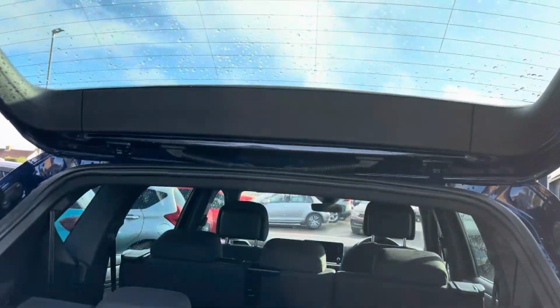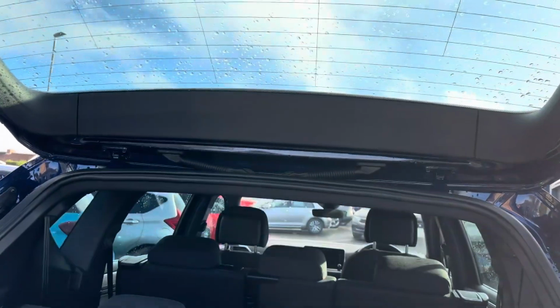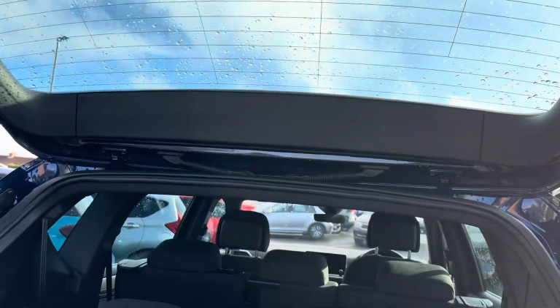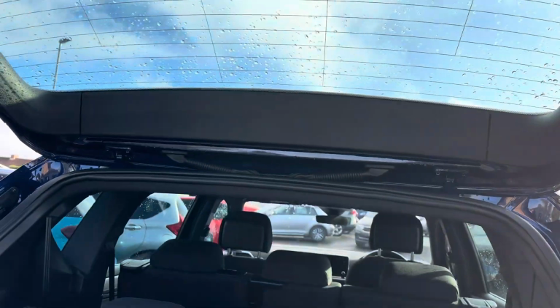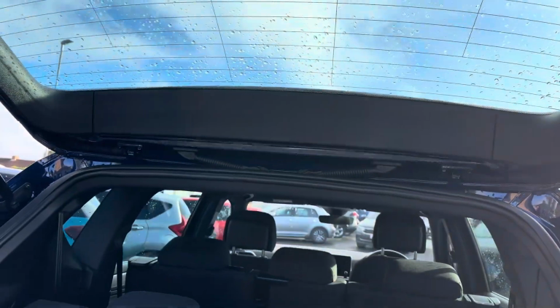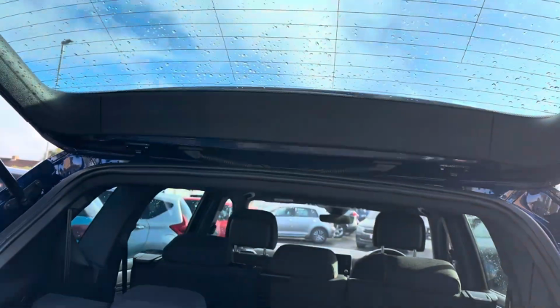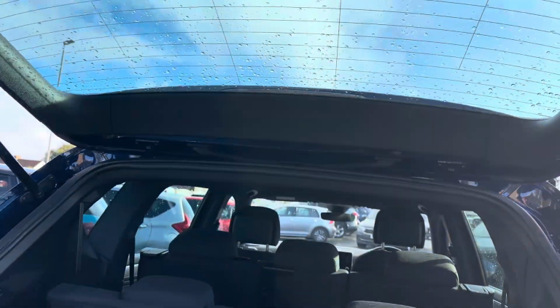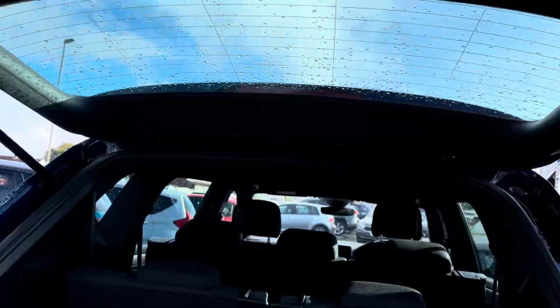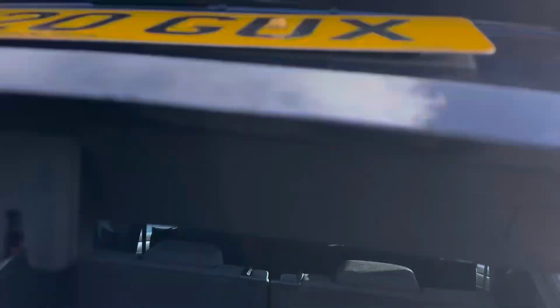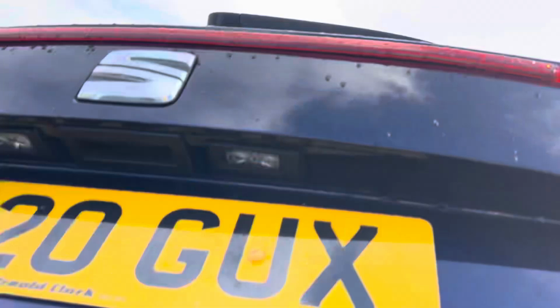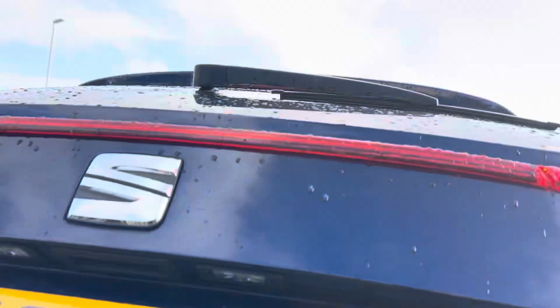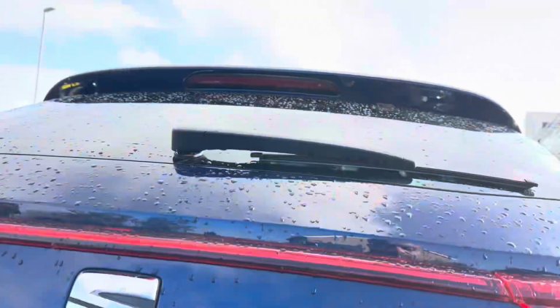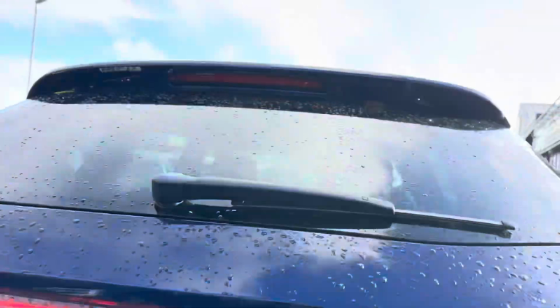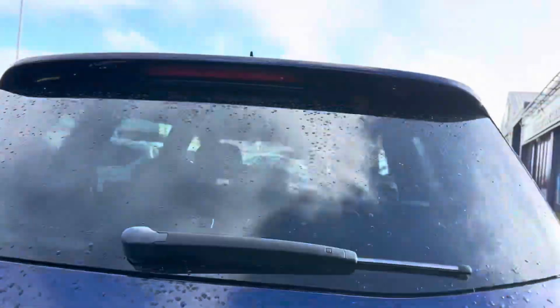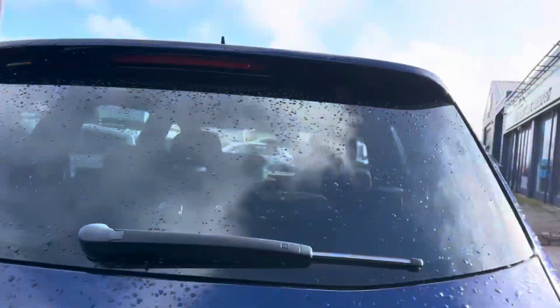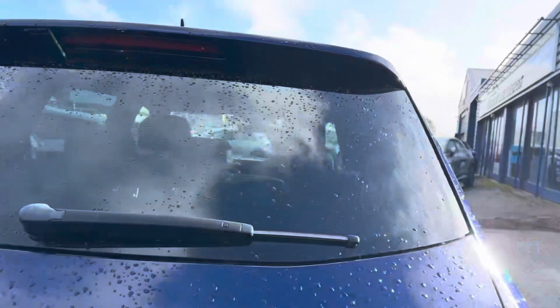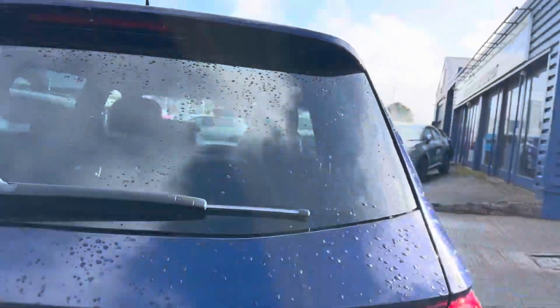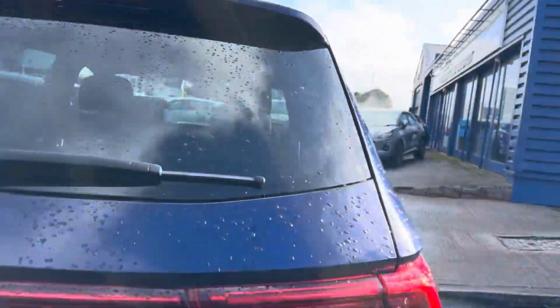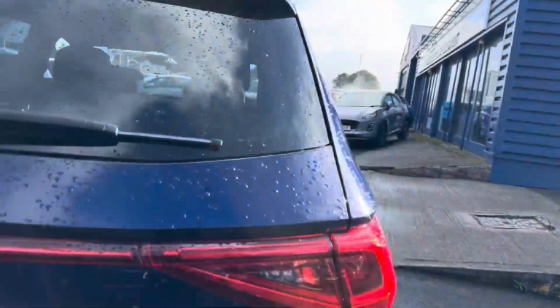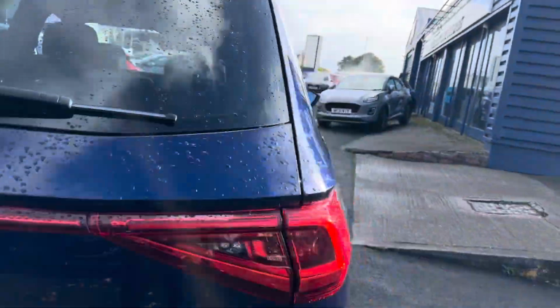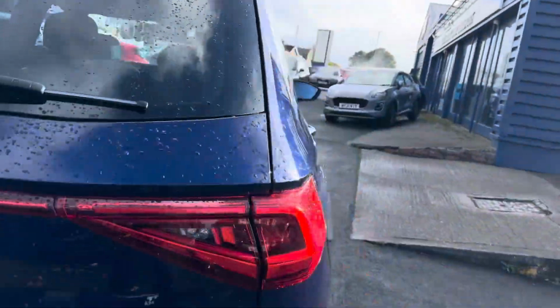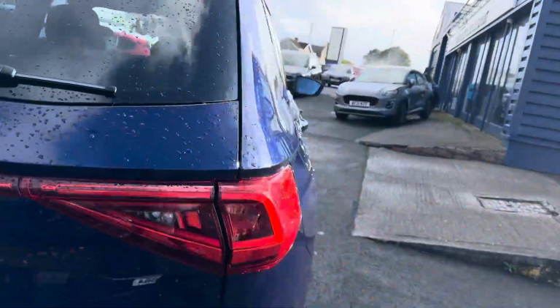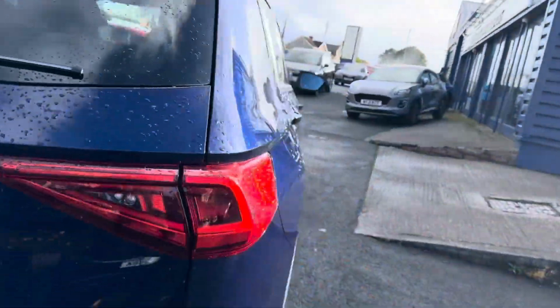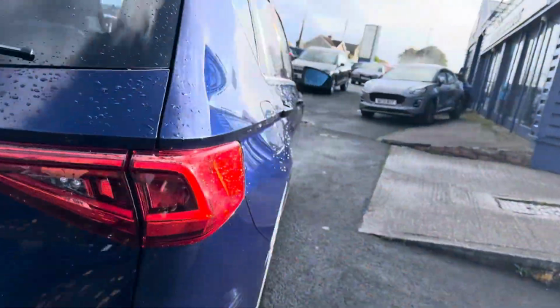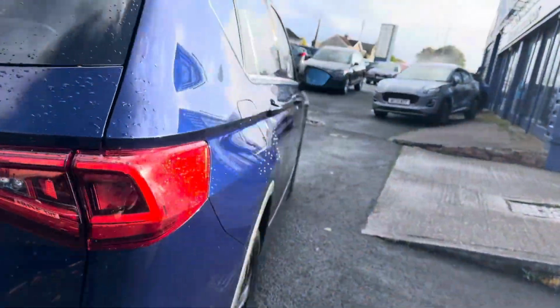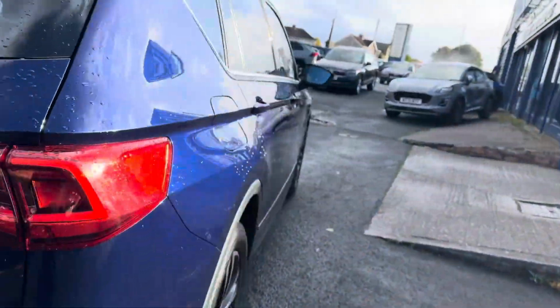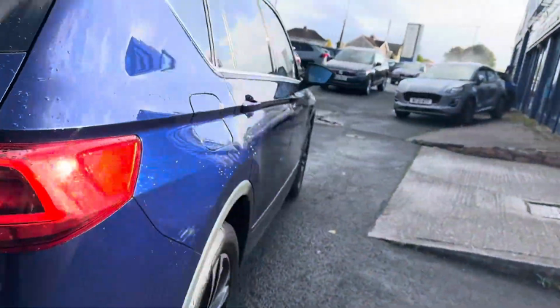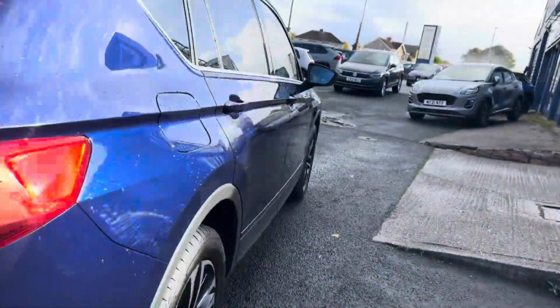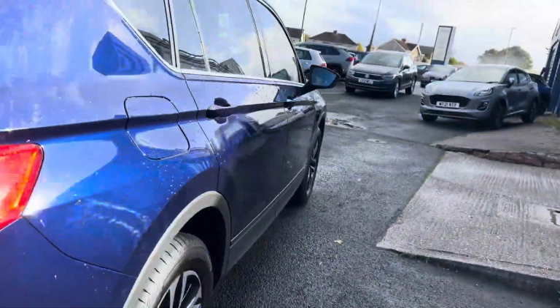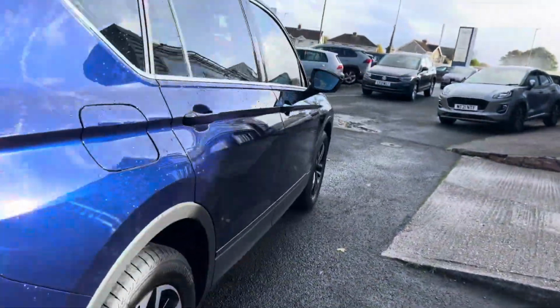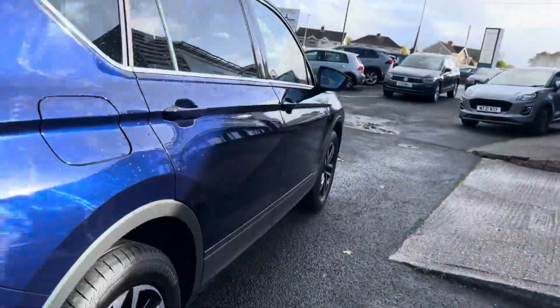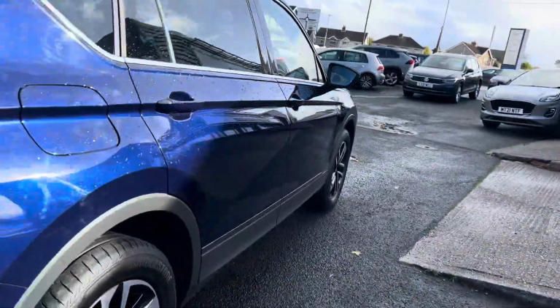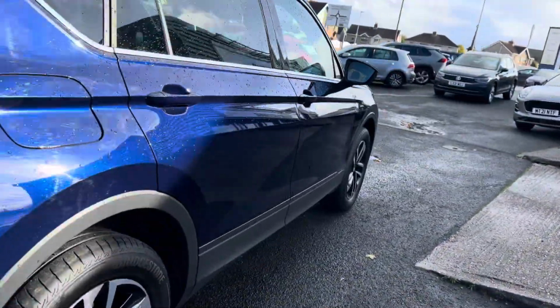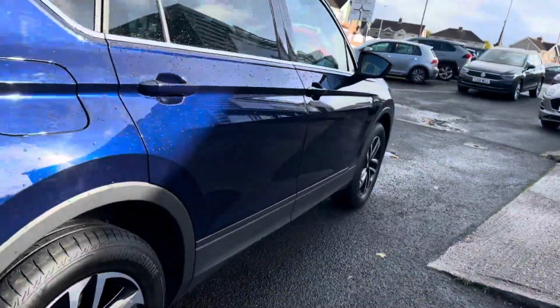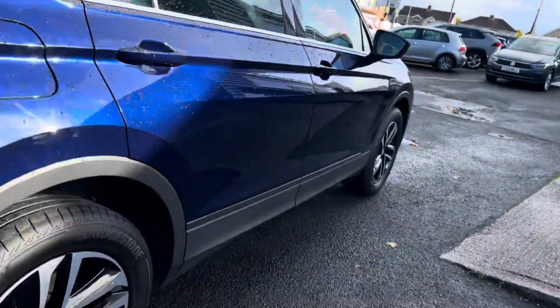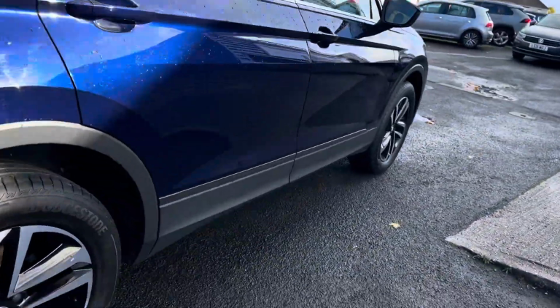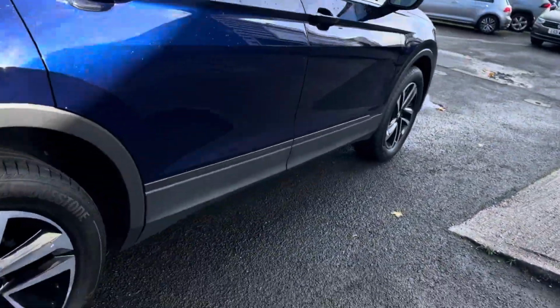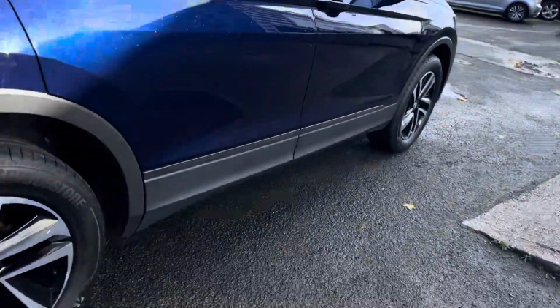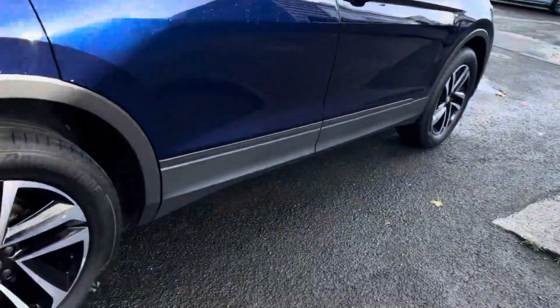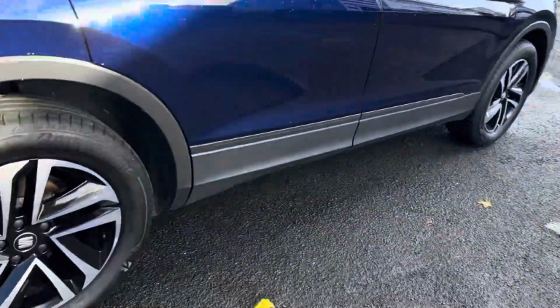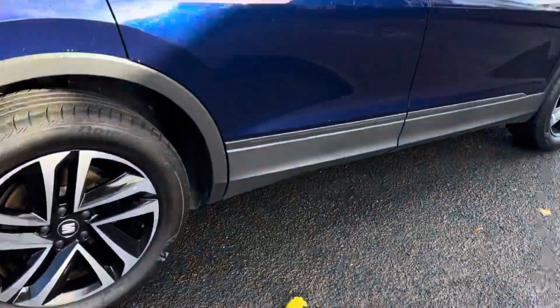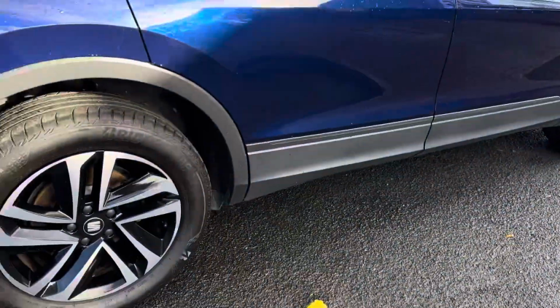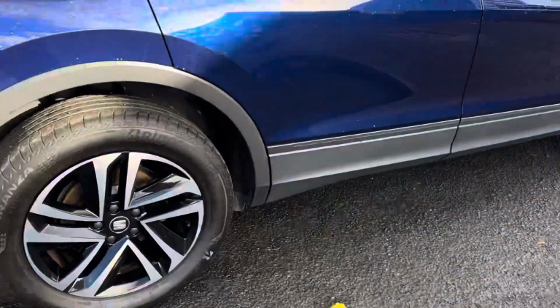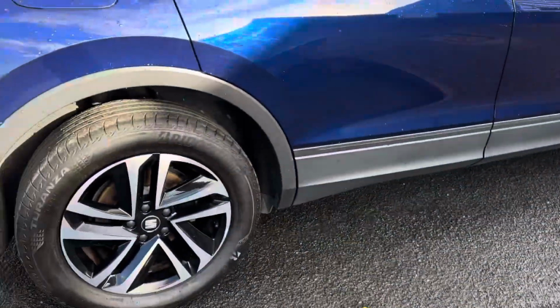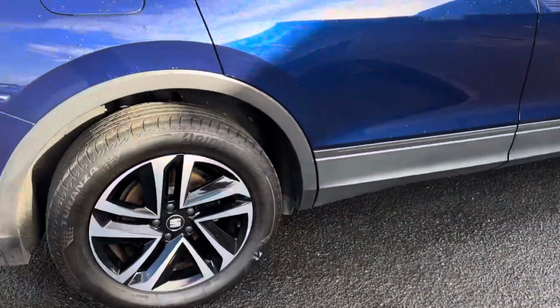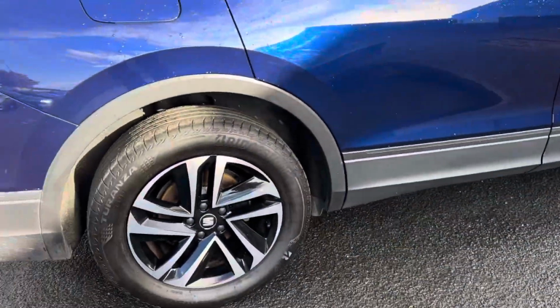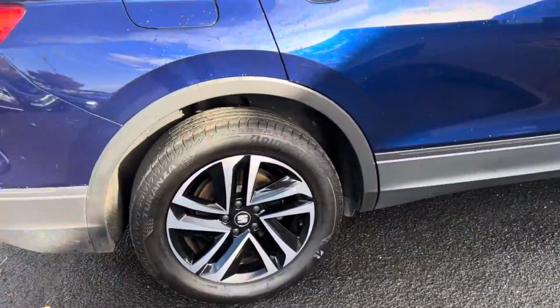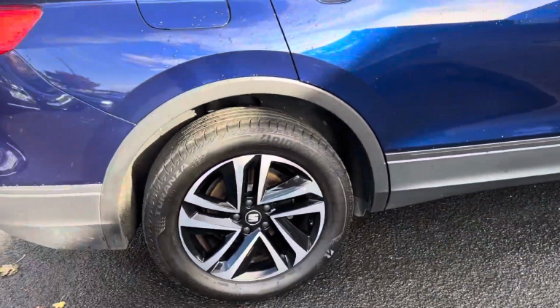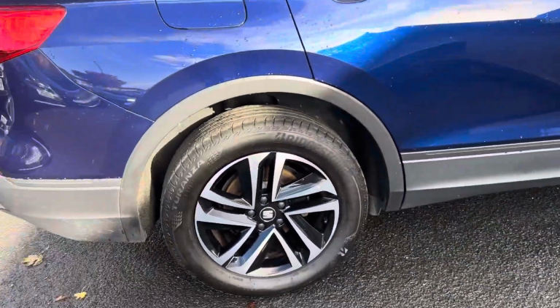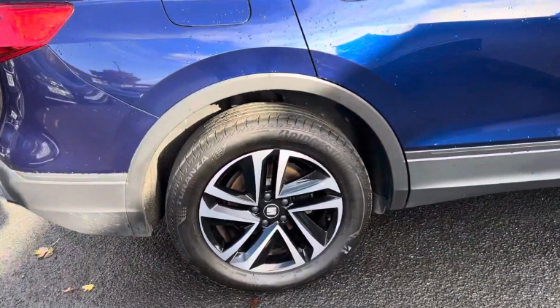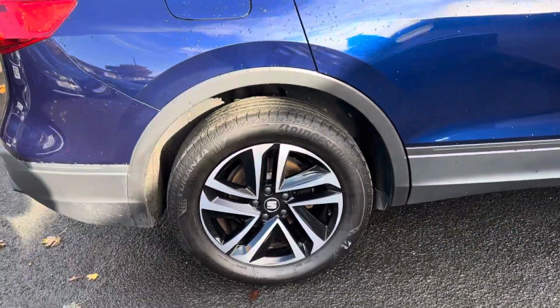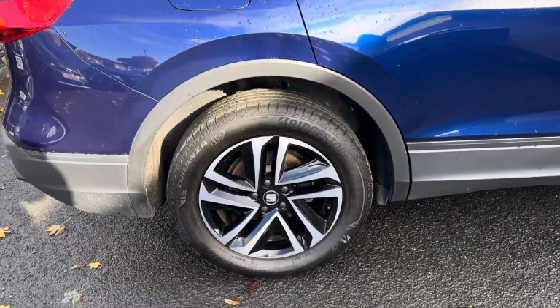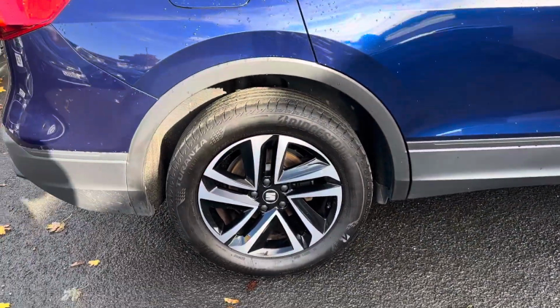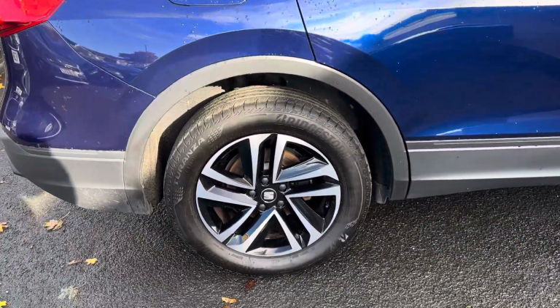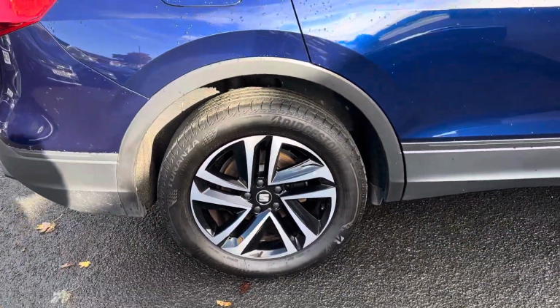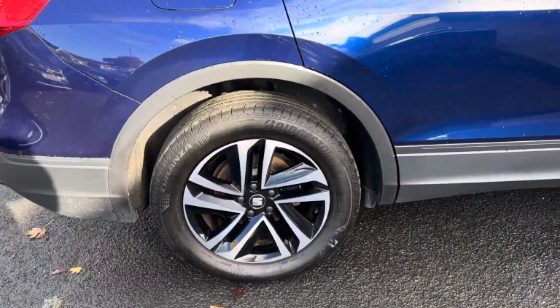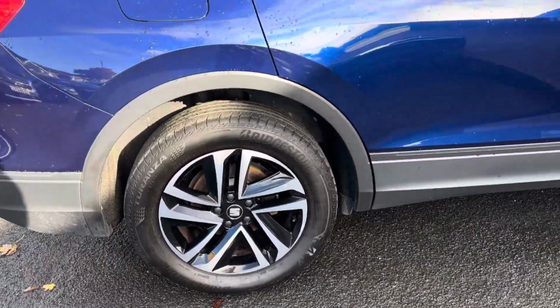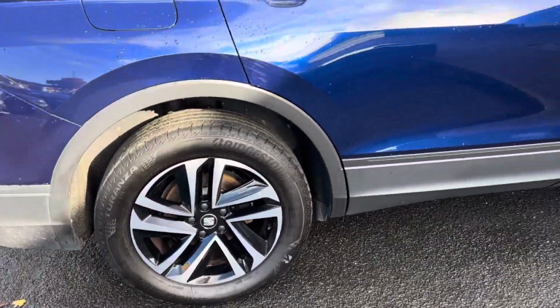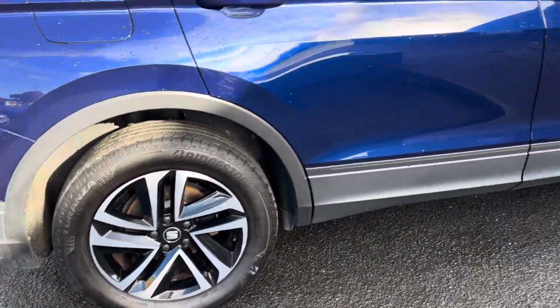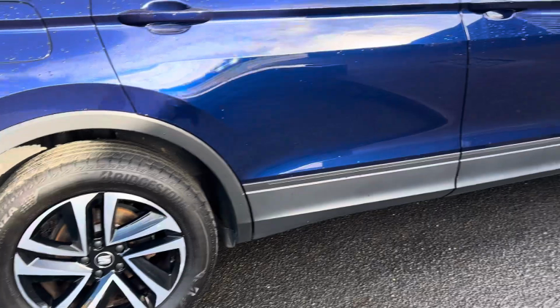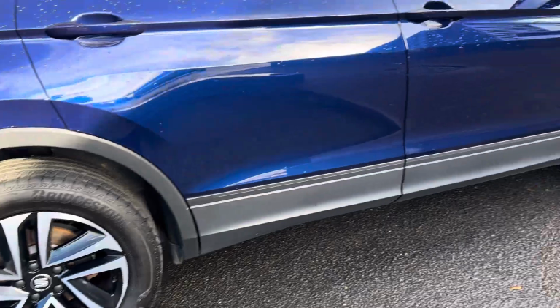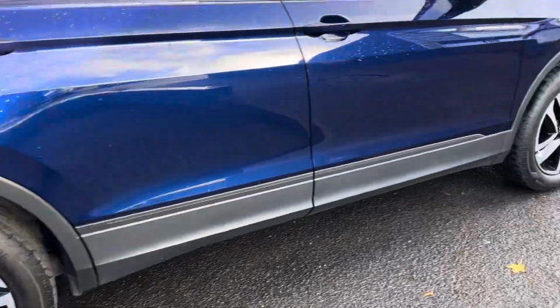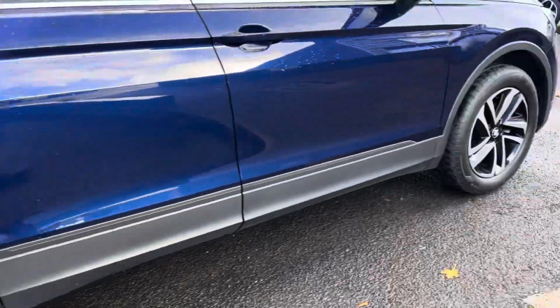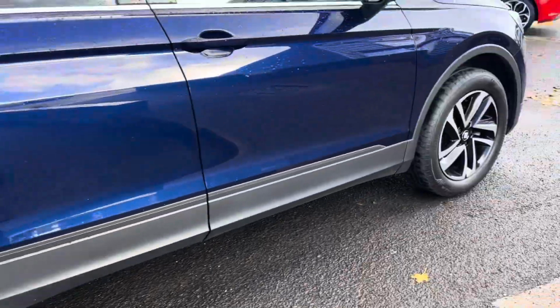Part exchanges are welcome and finance options are available on this car. You've also got these lovely diamond-cut alloy wheels.